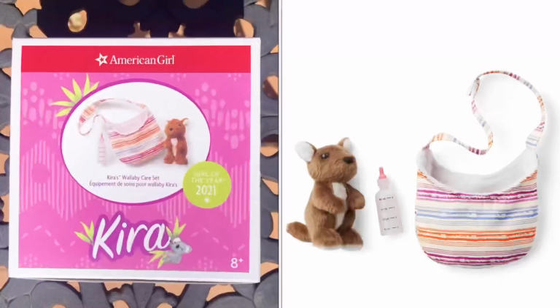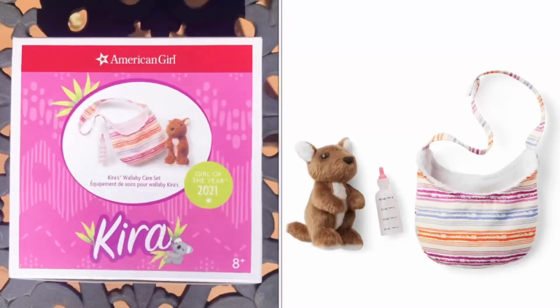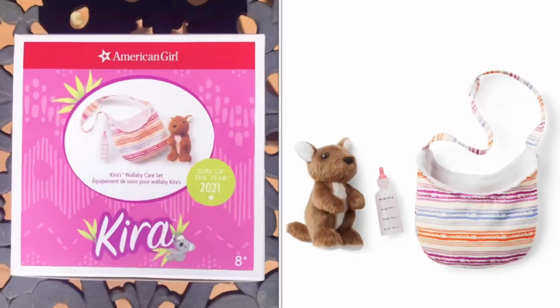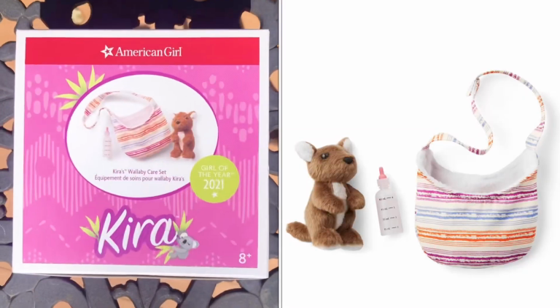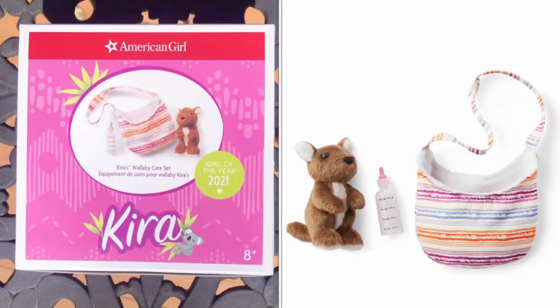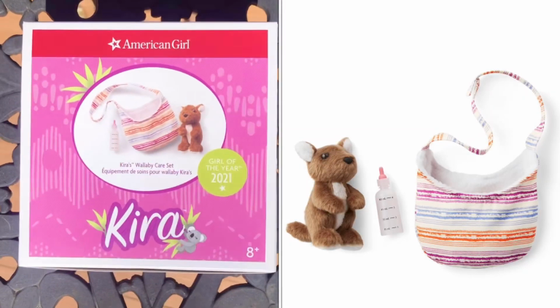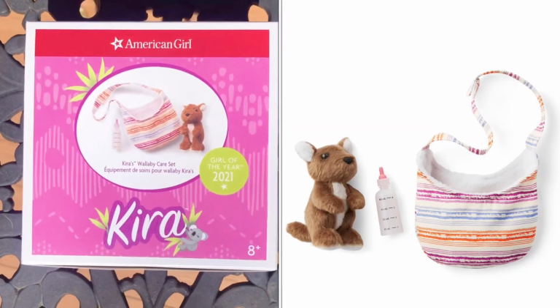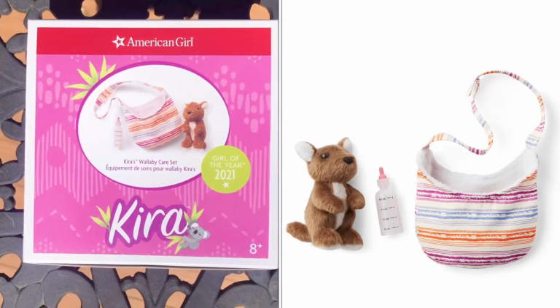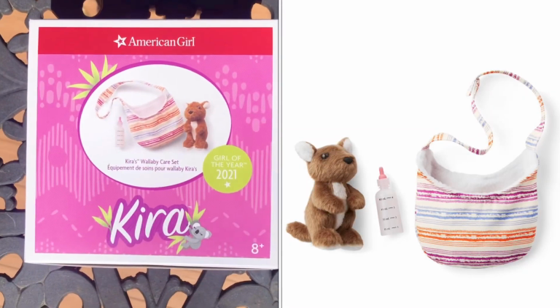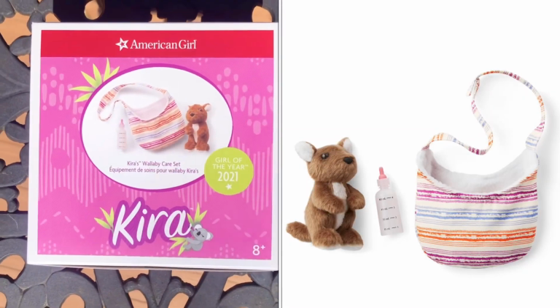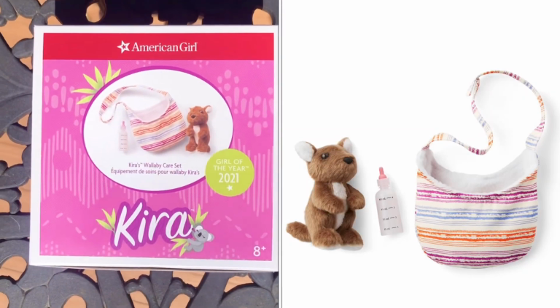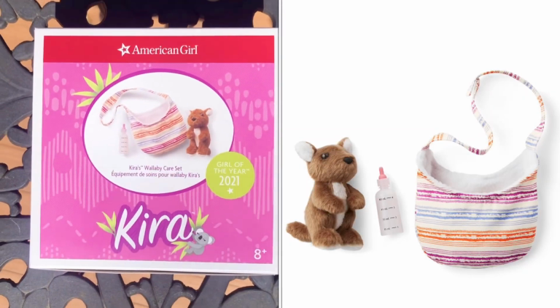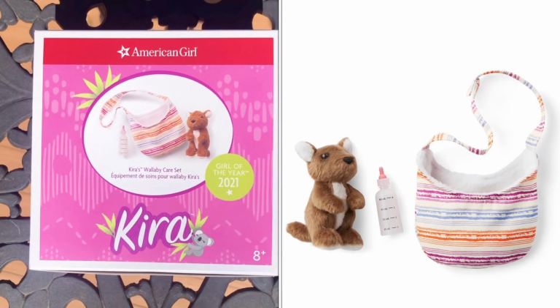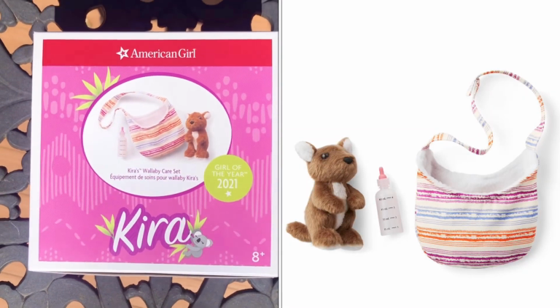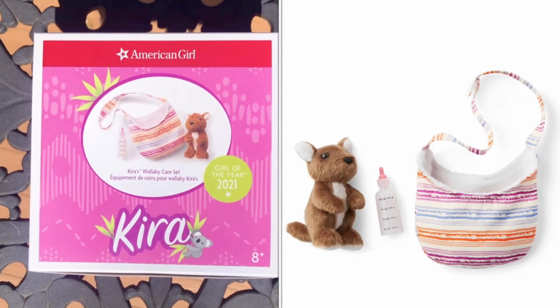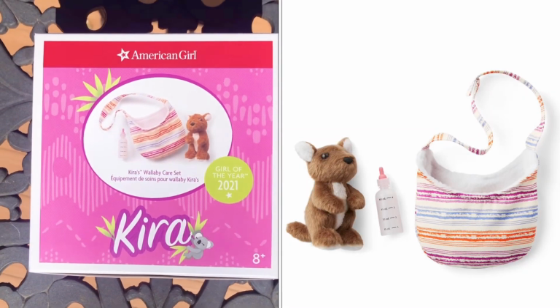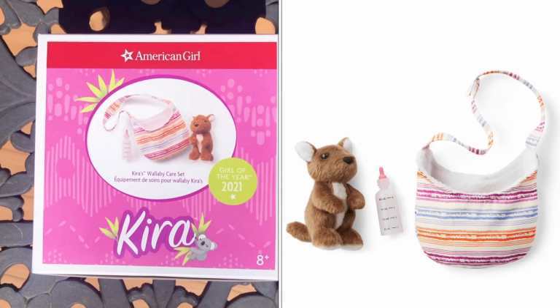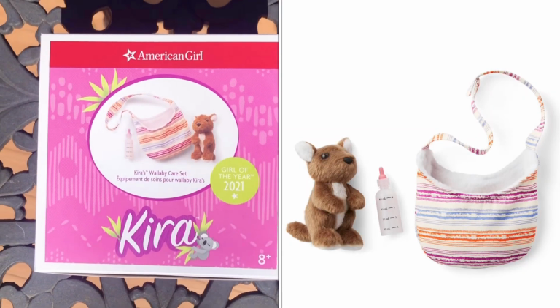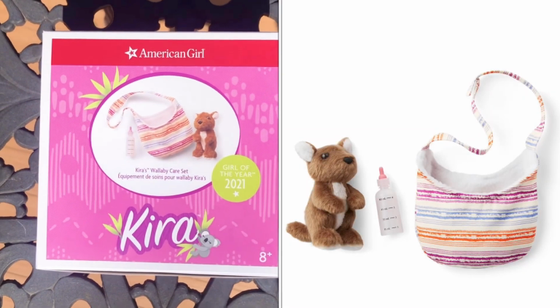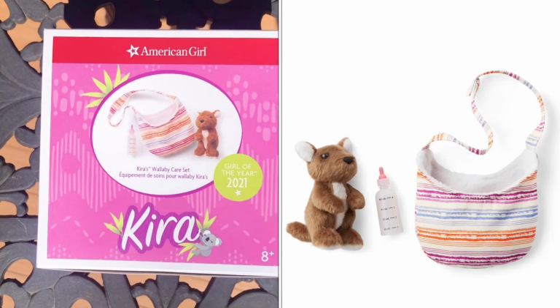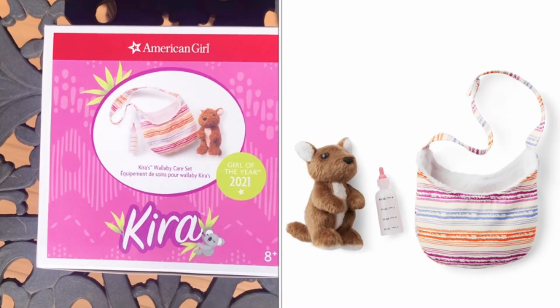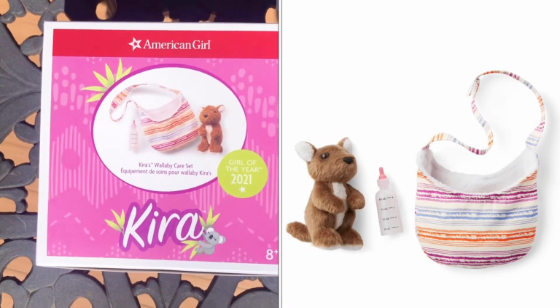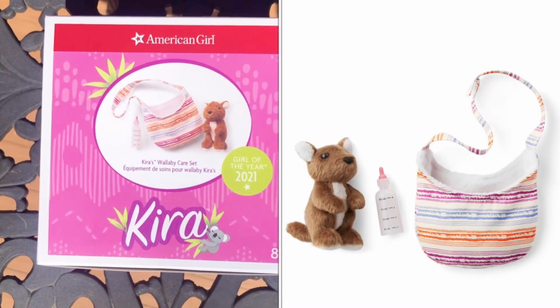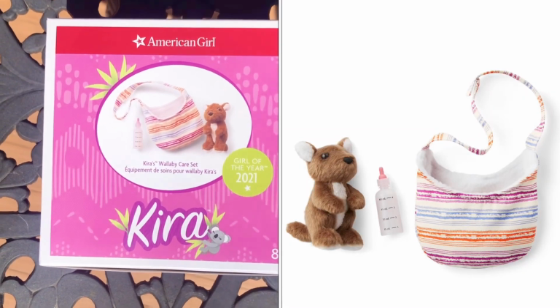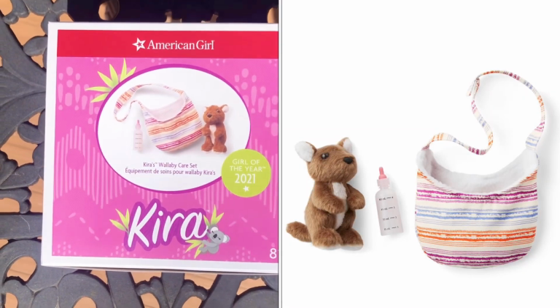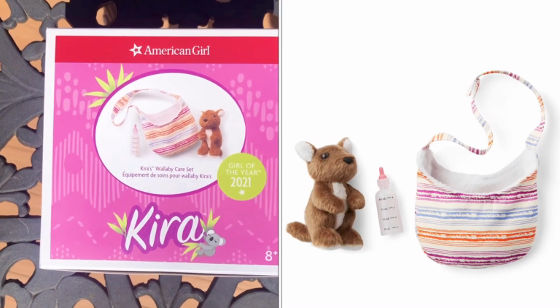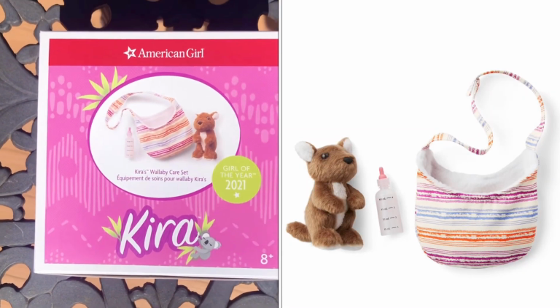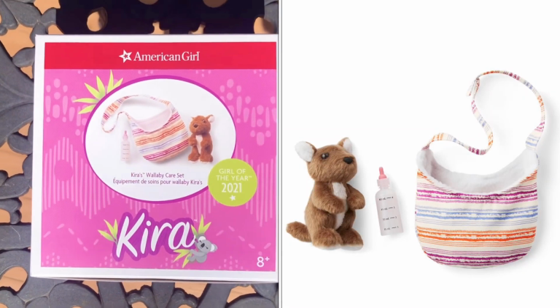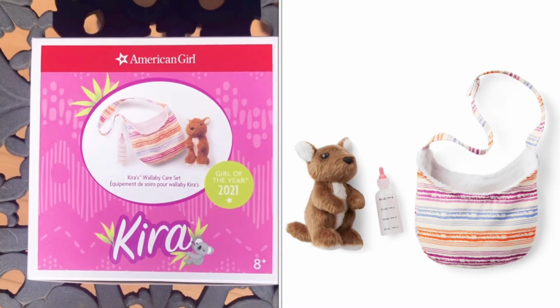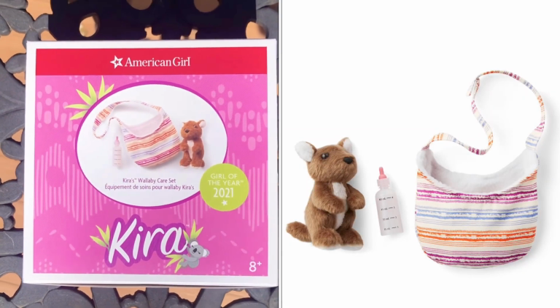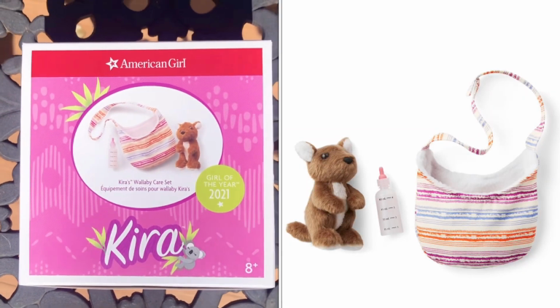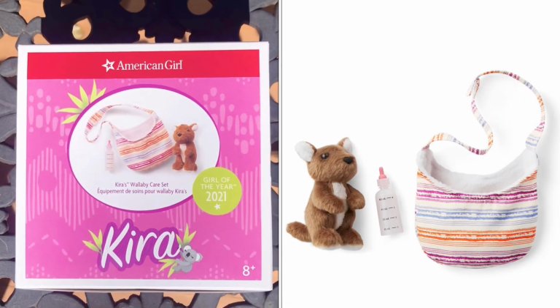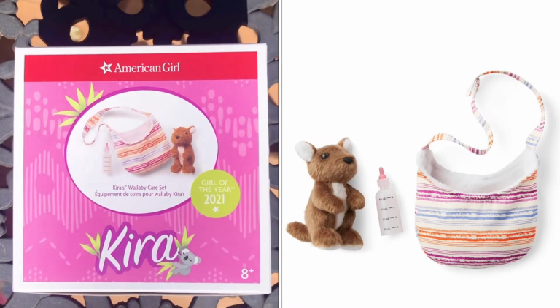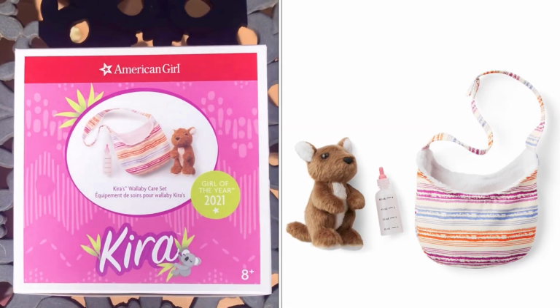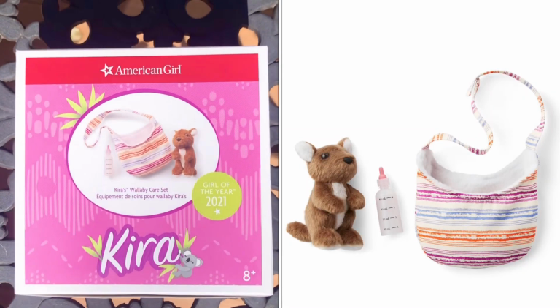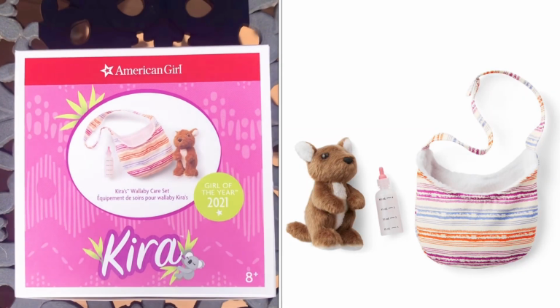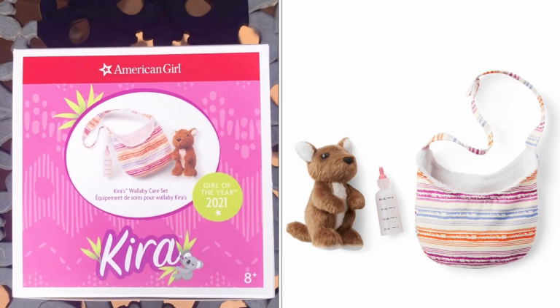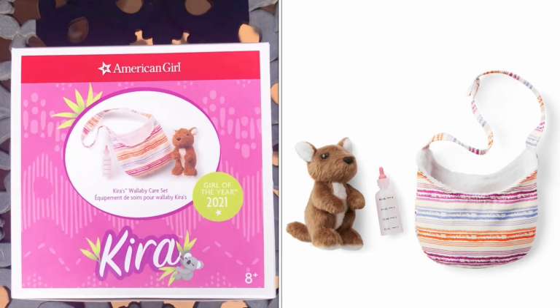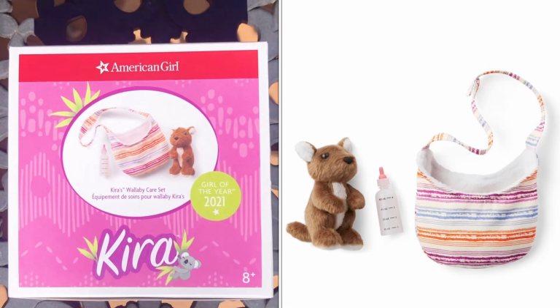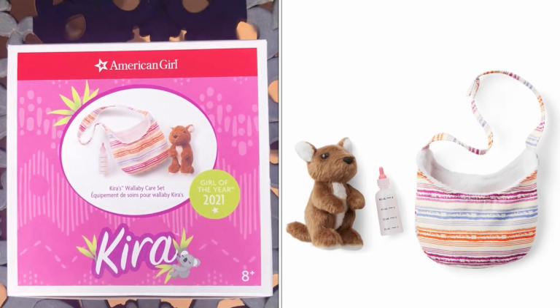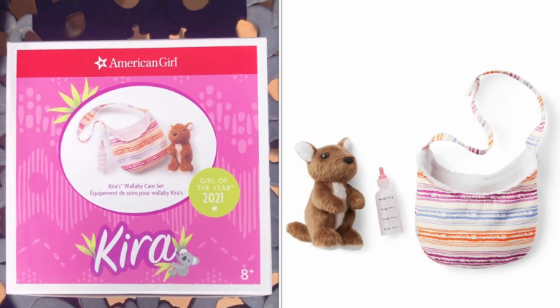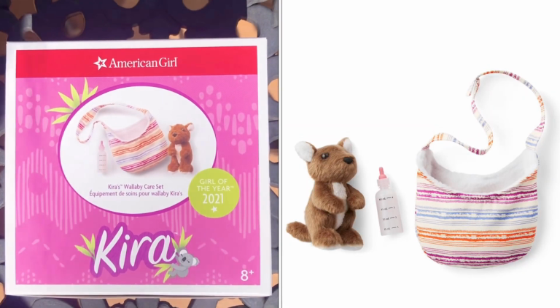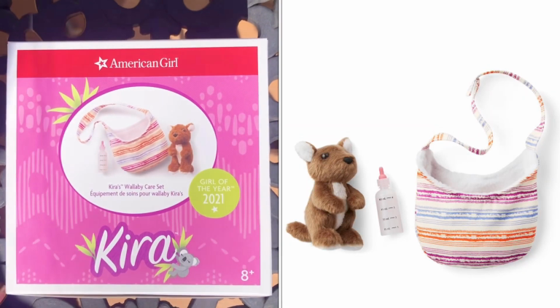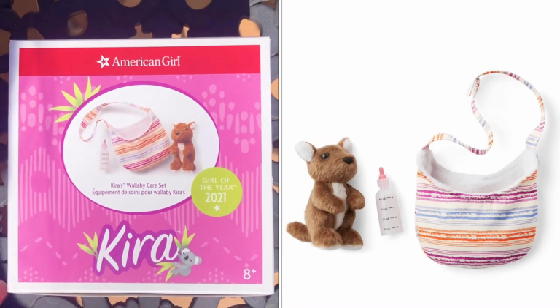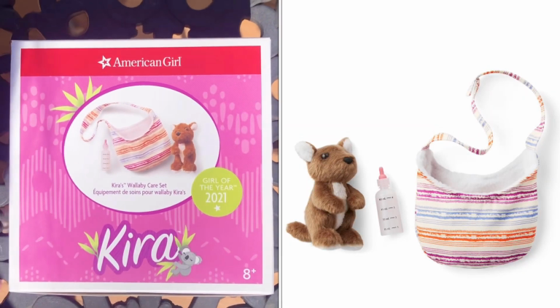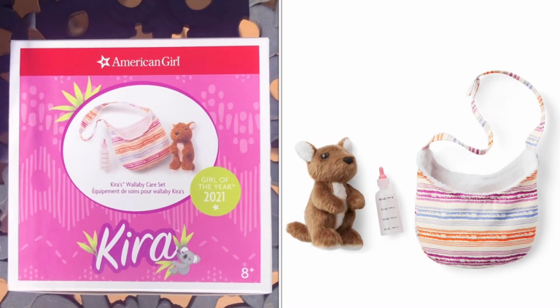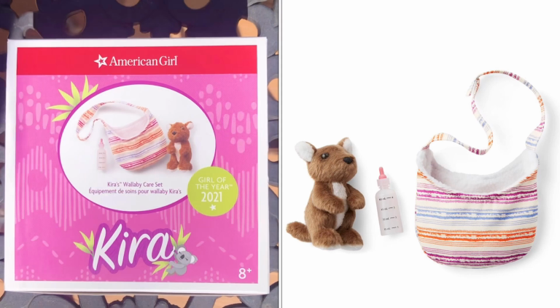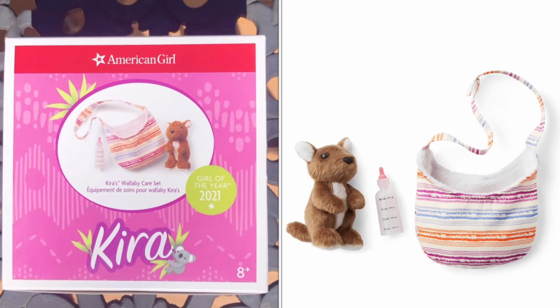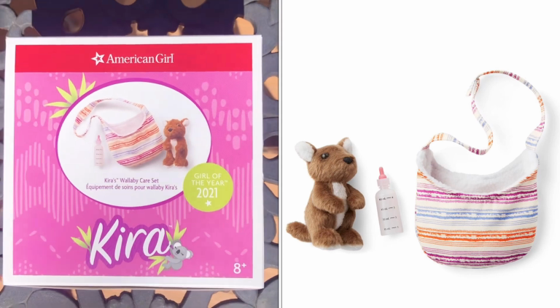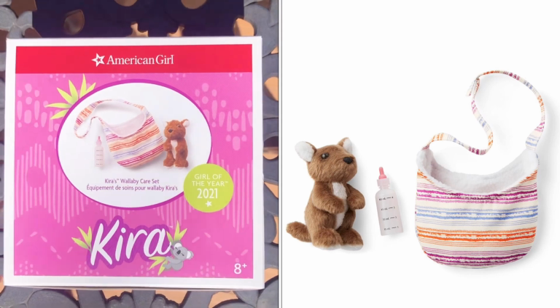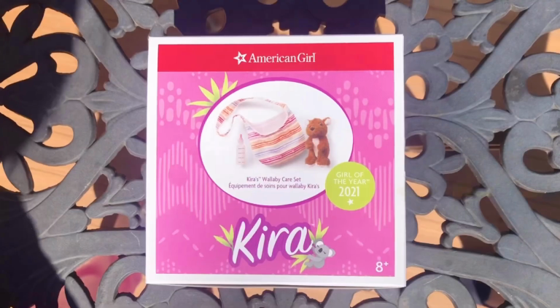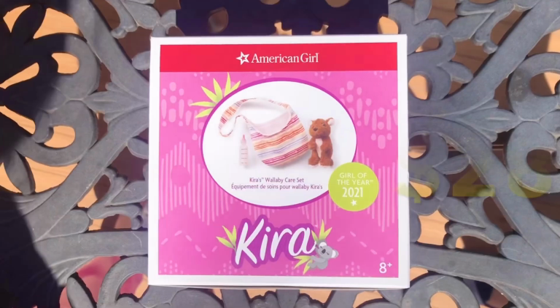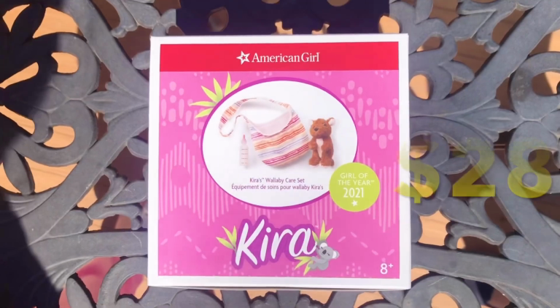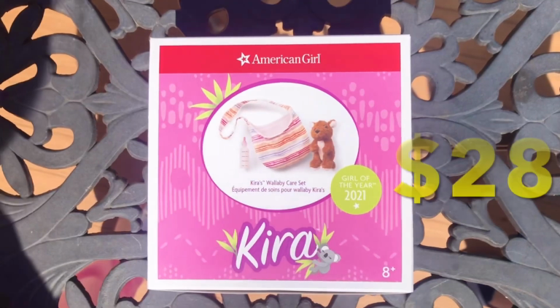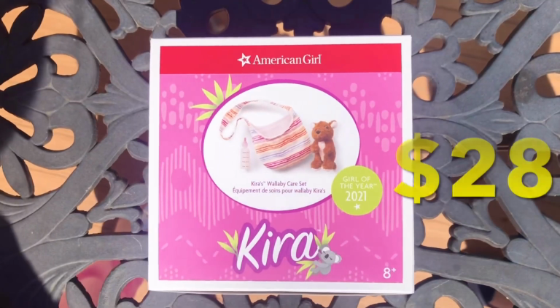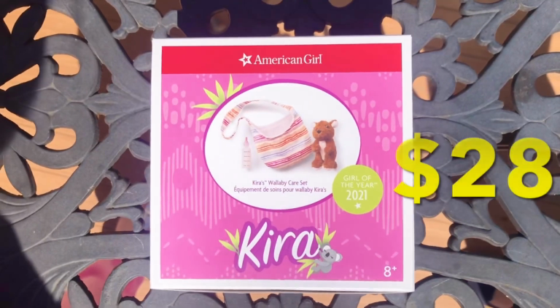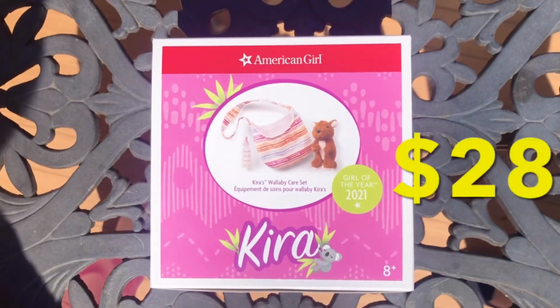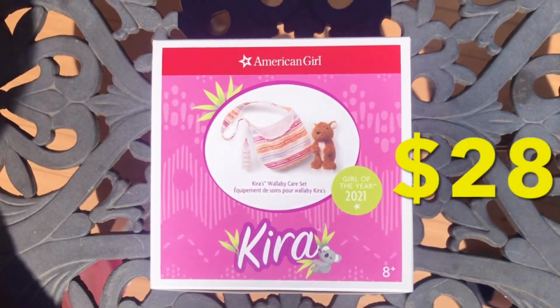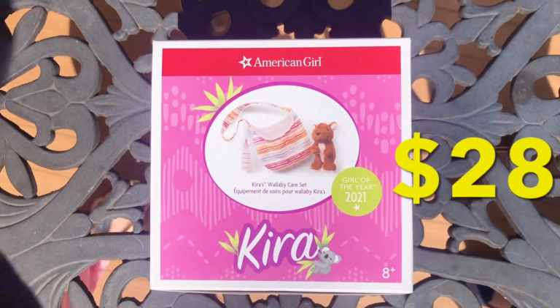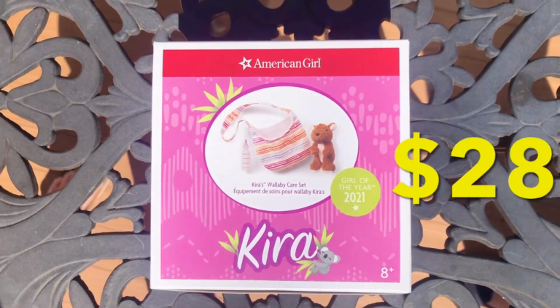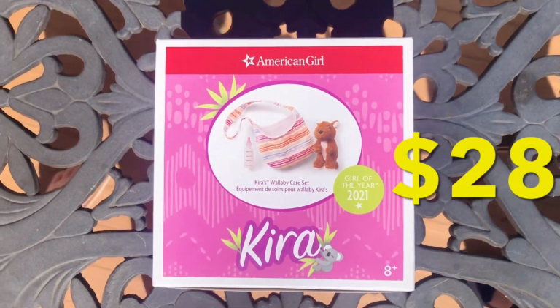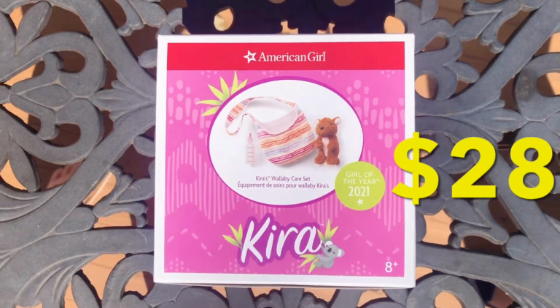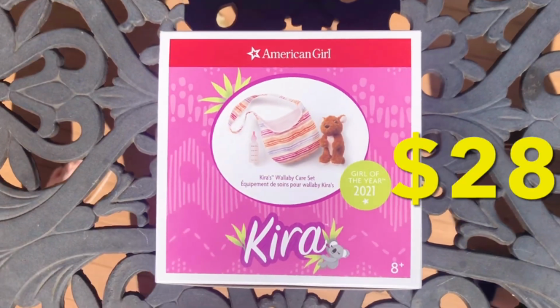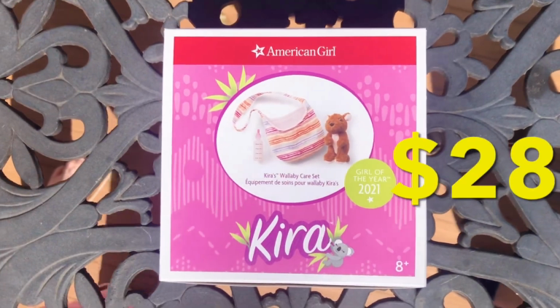Now let's open the Wallaby Care Set. It retails at $28.